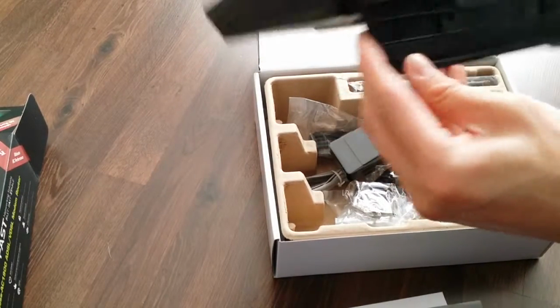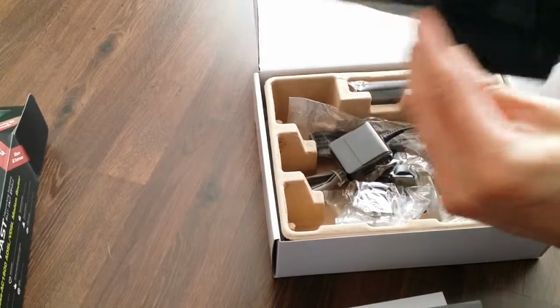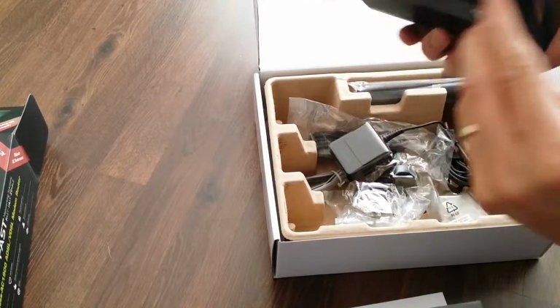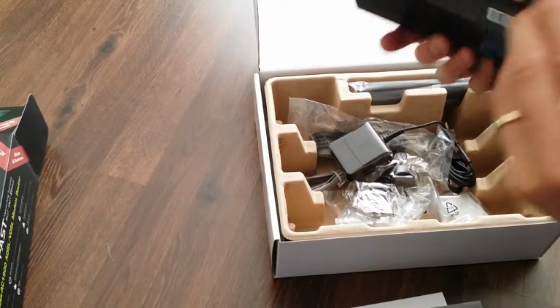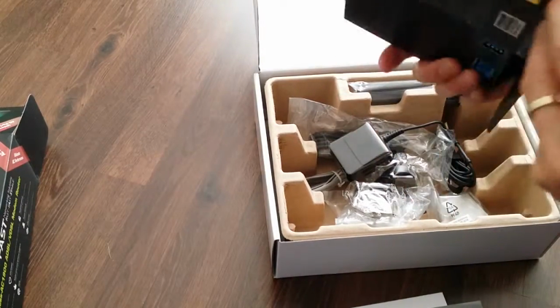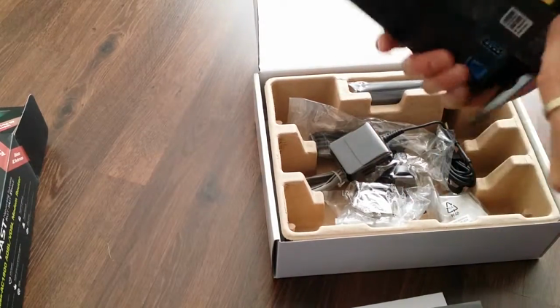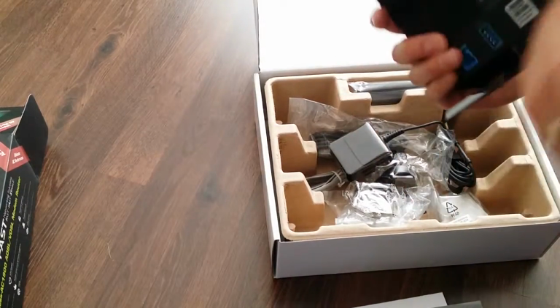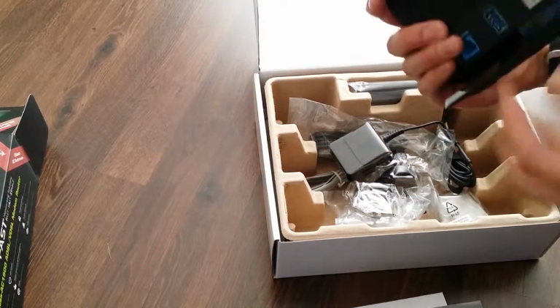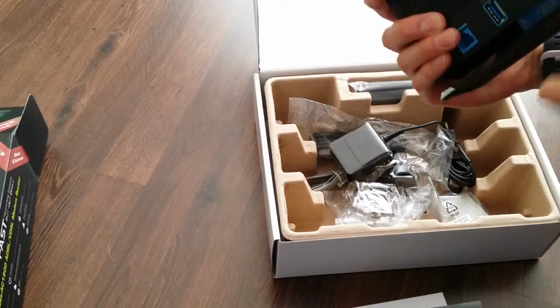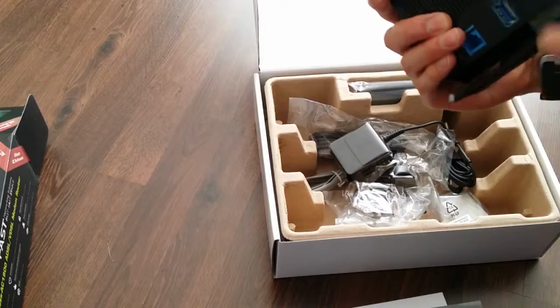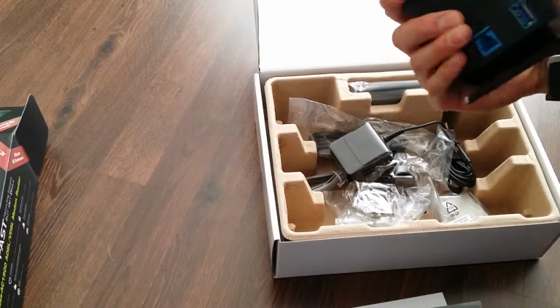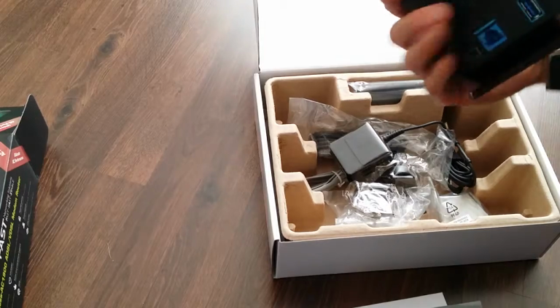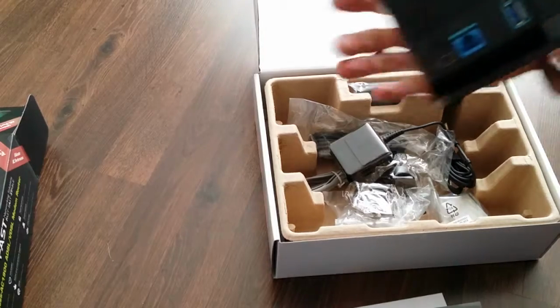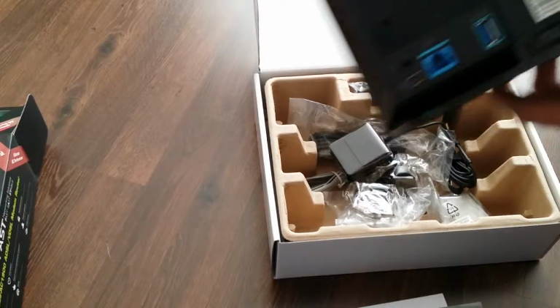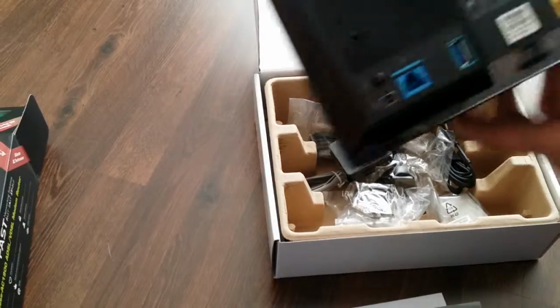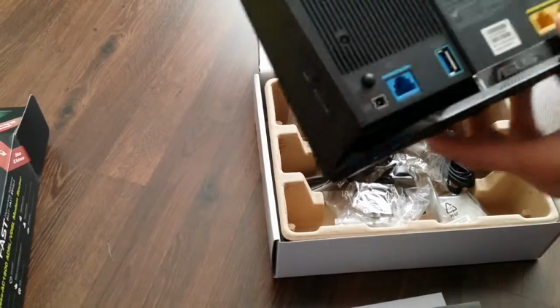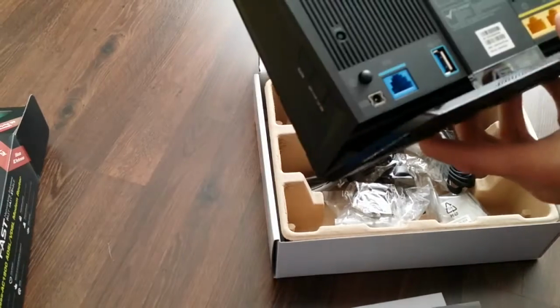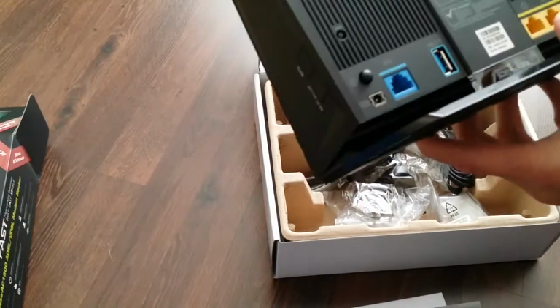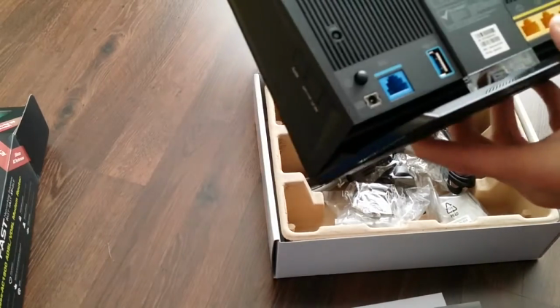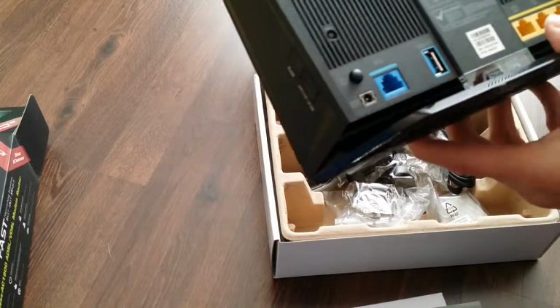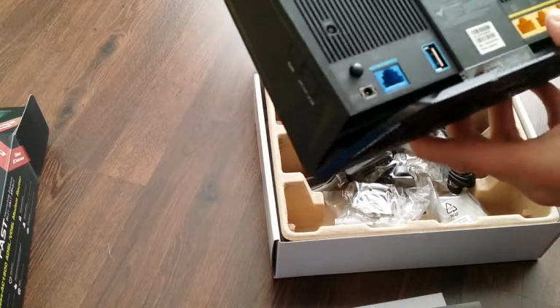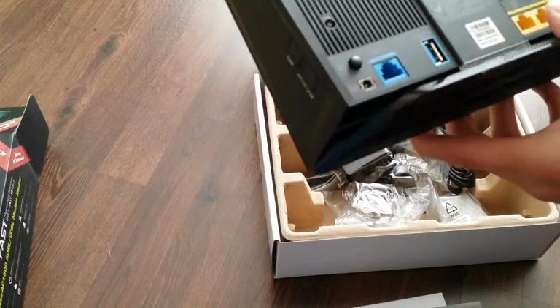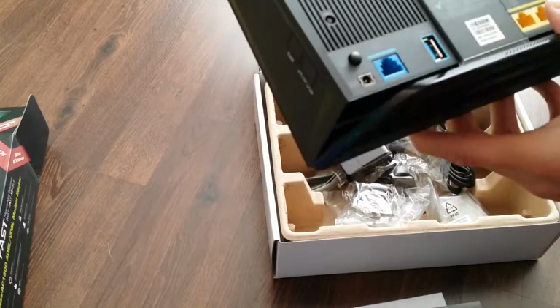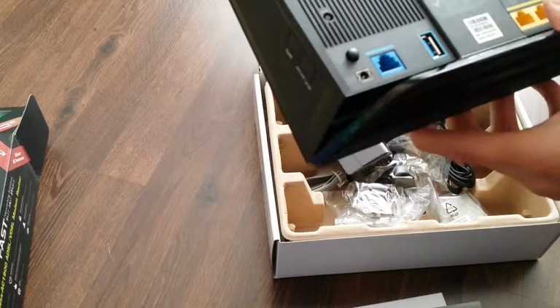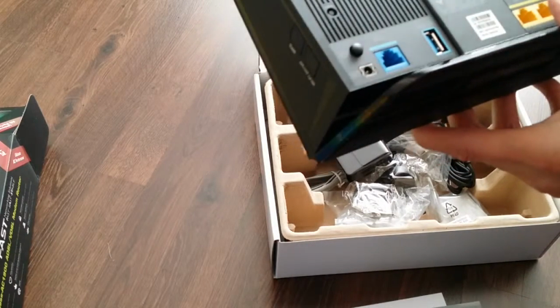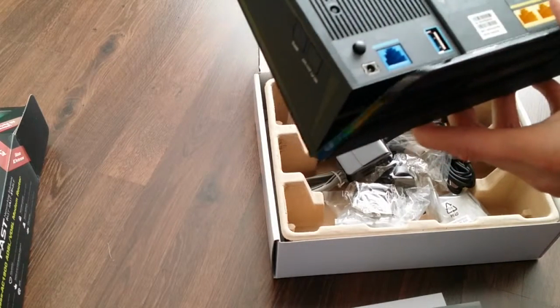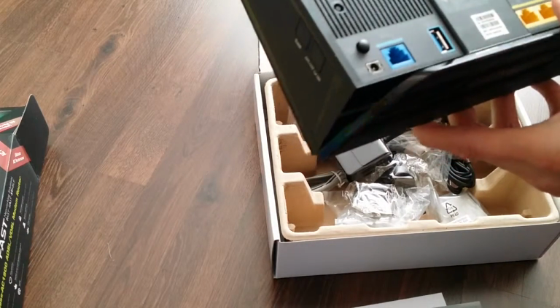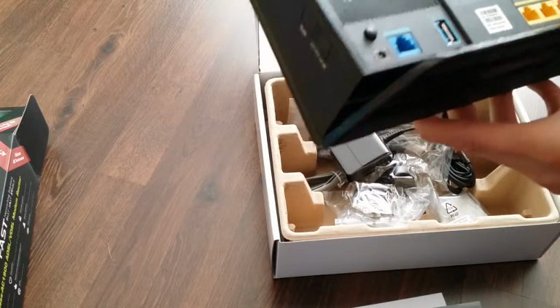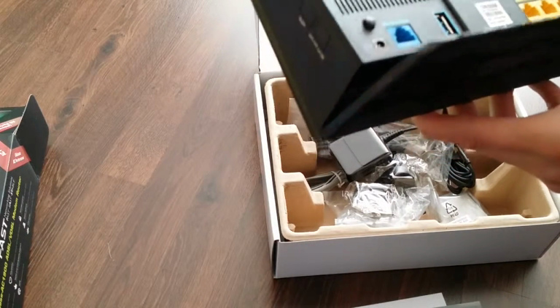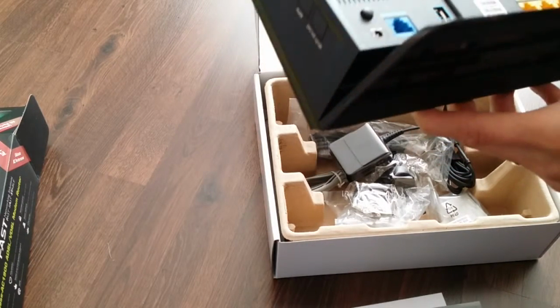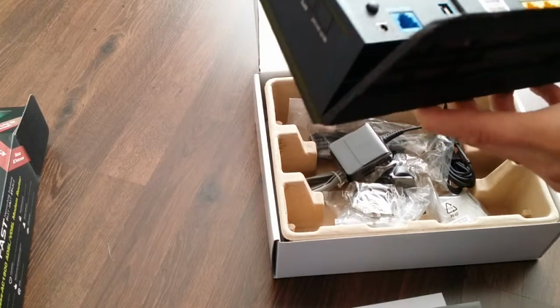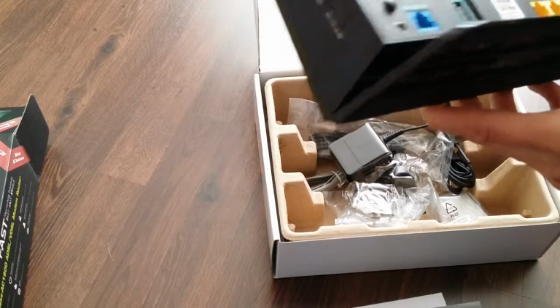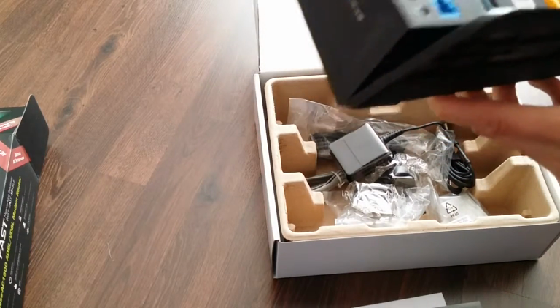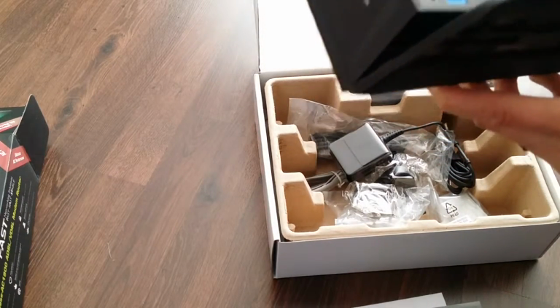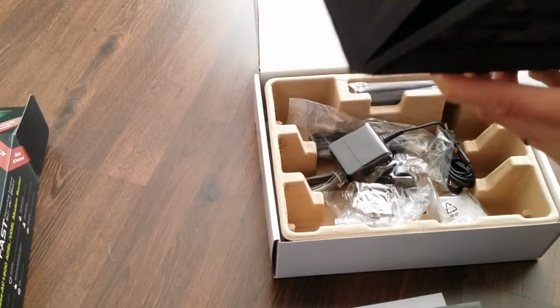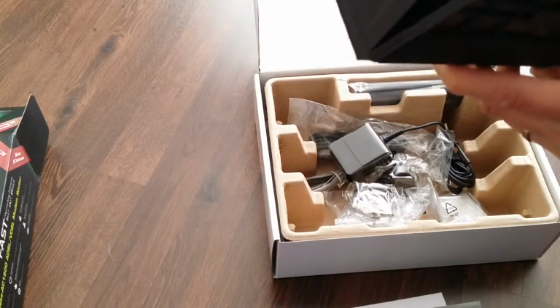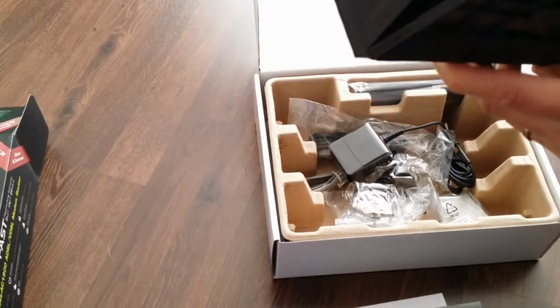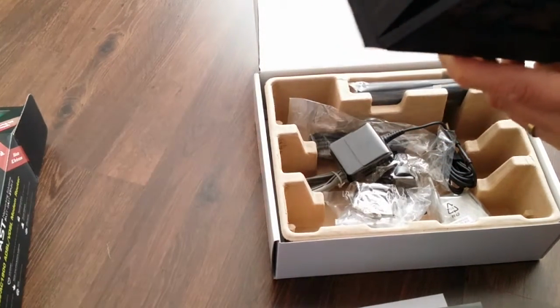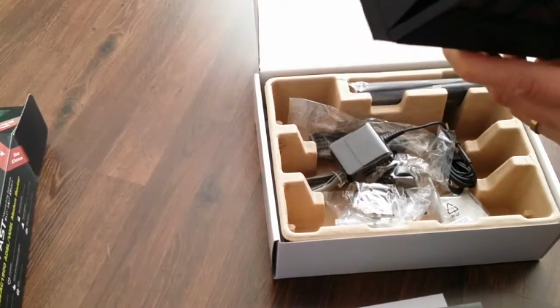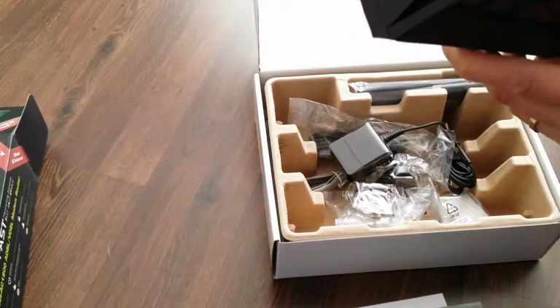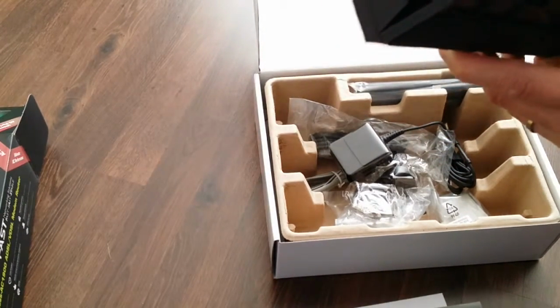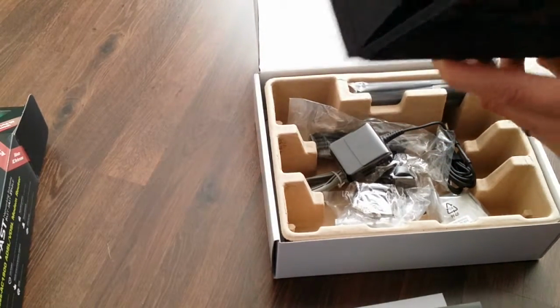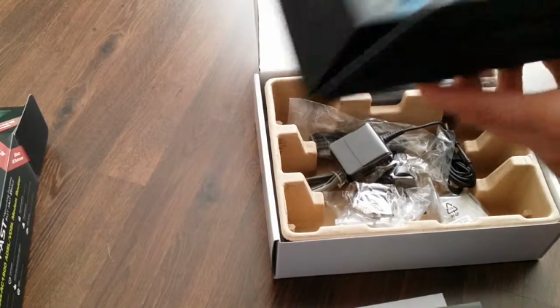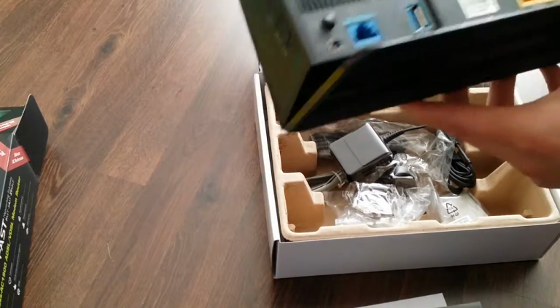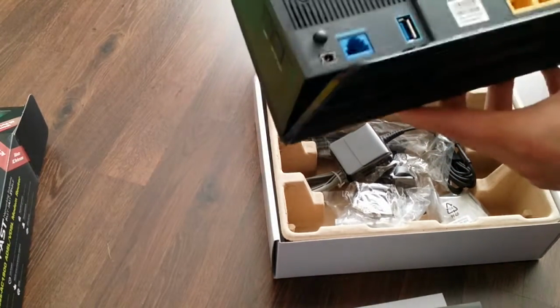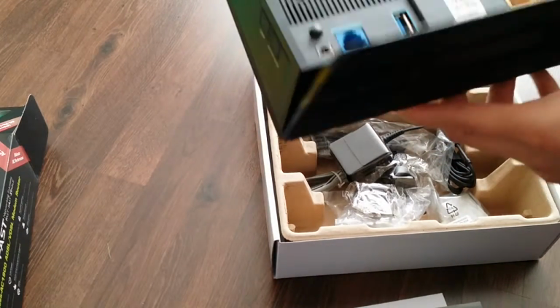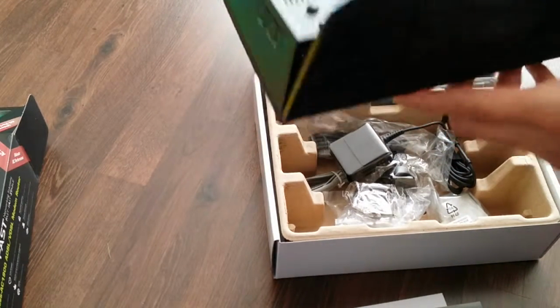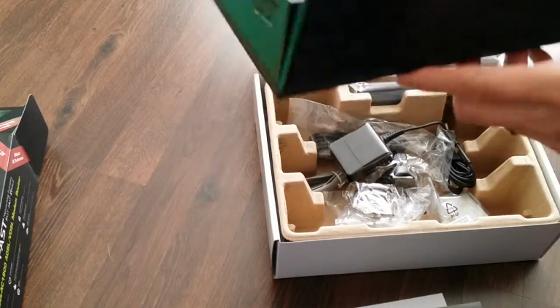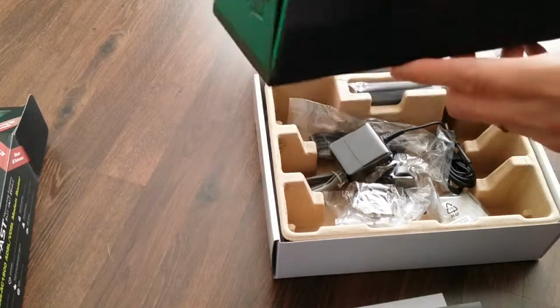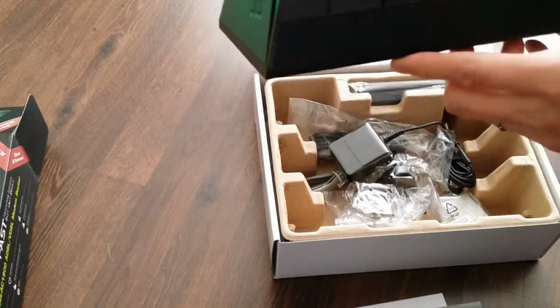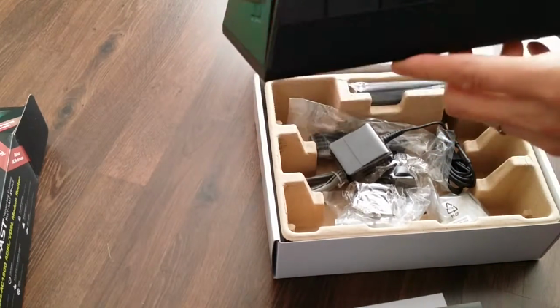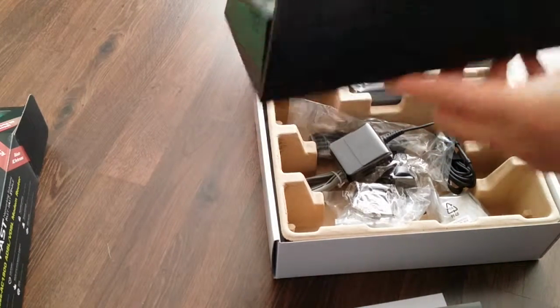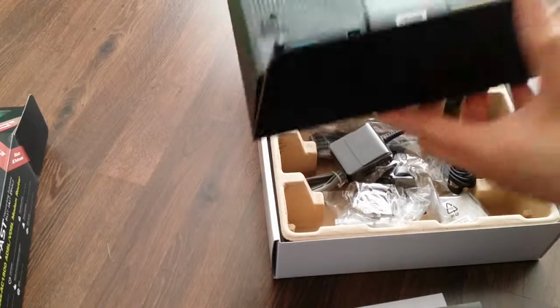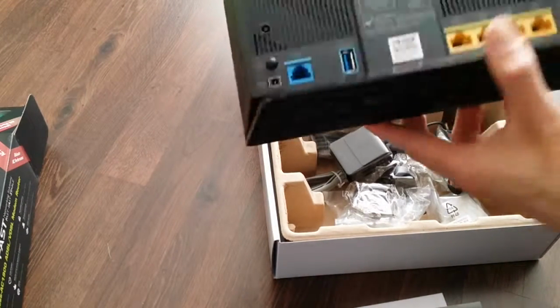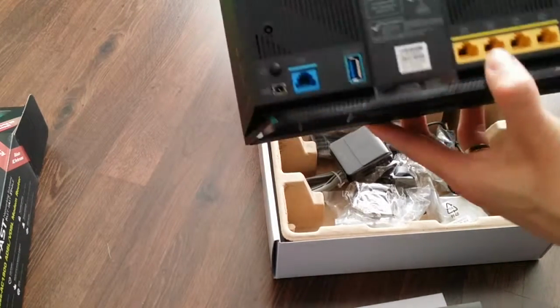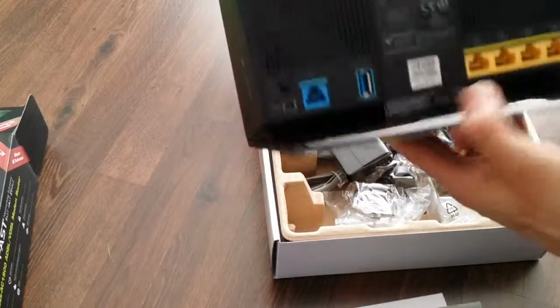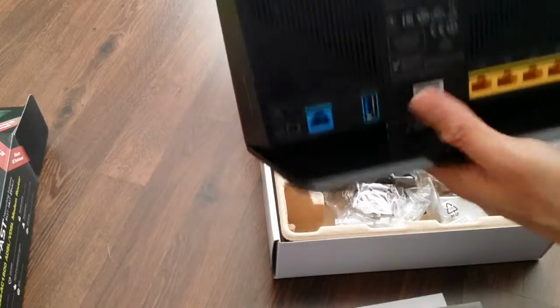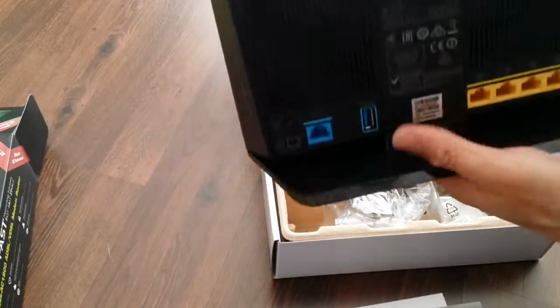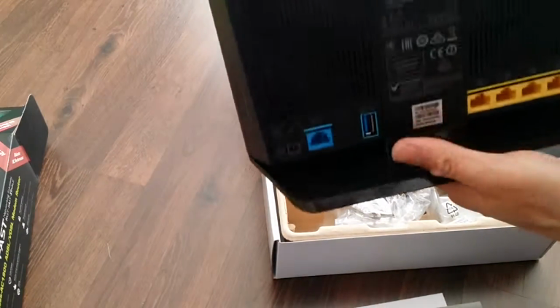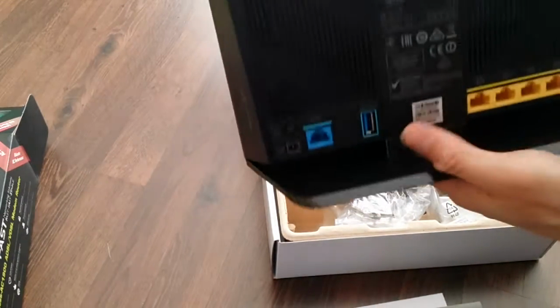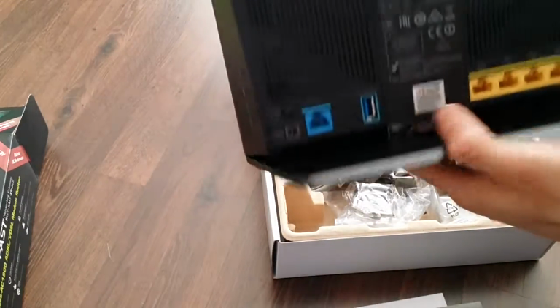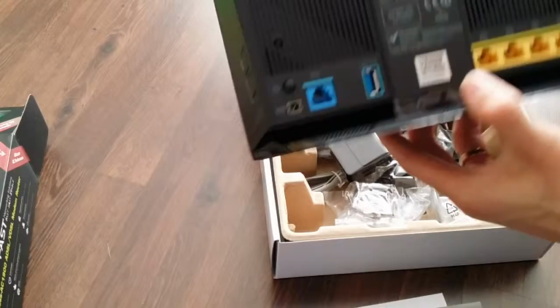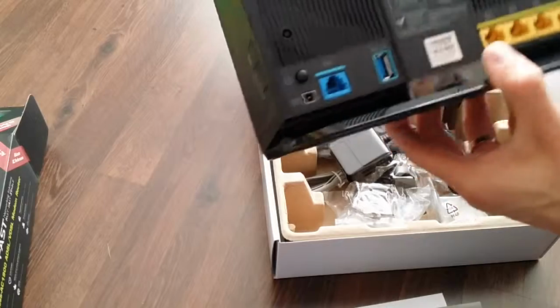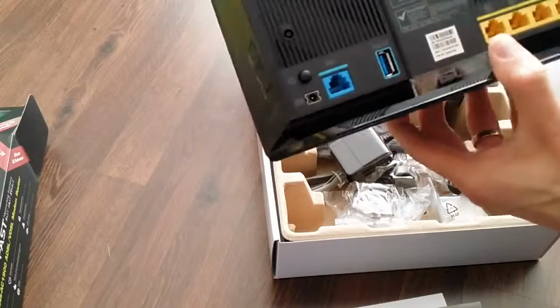Pretty sure there was another USB port that I read about. If I find it, I'll let you guys know.